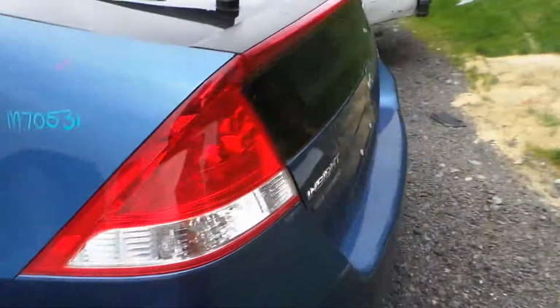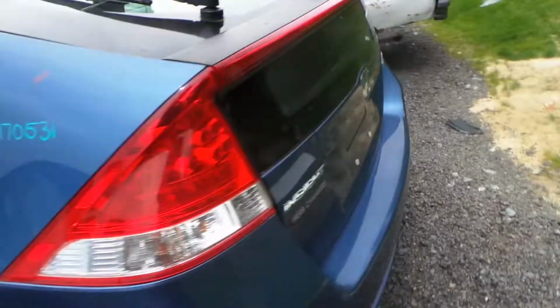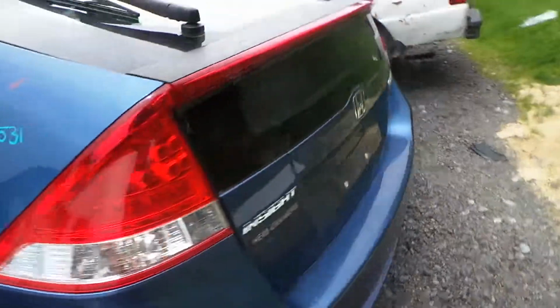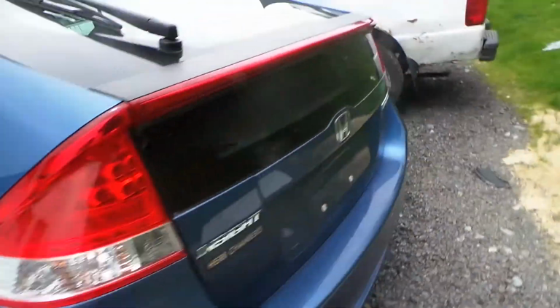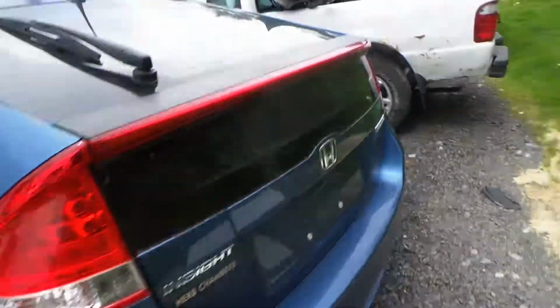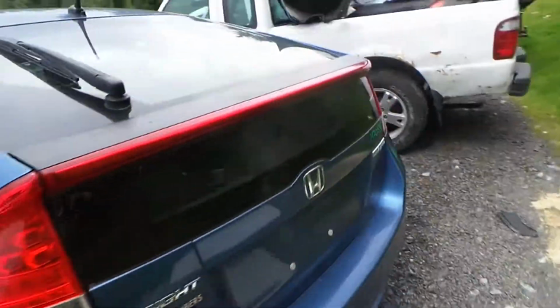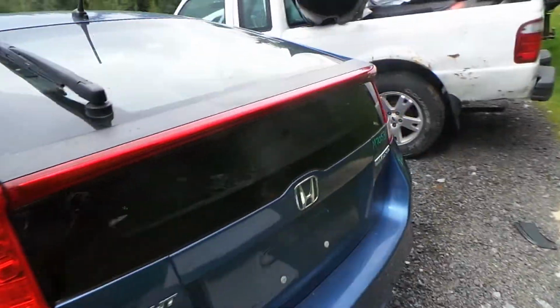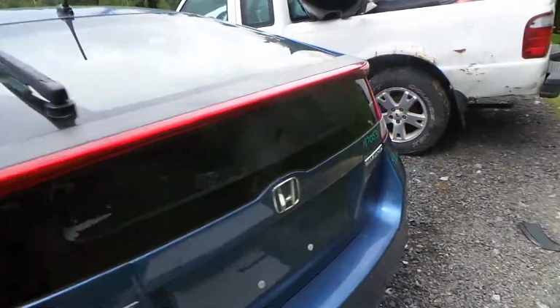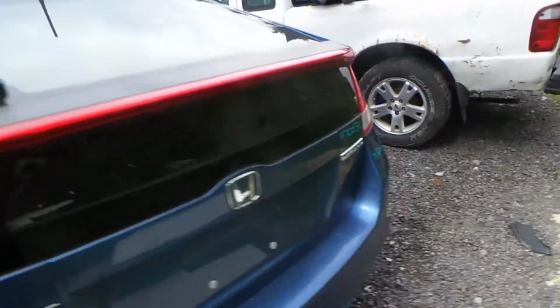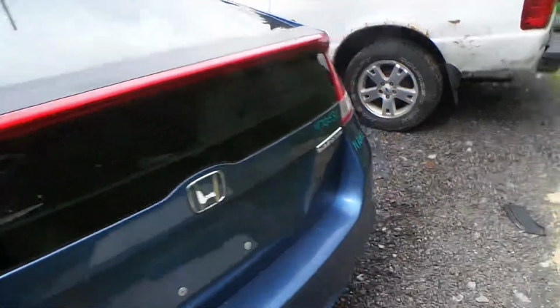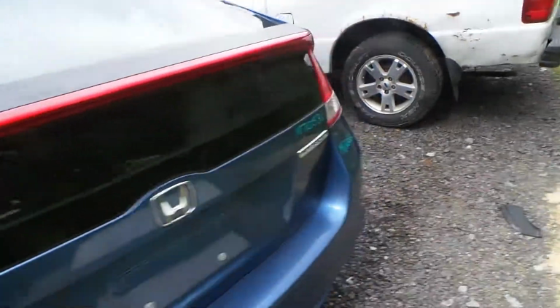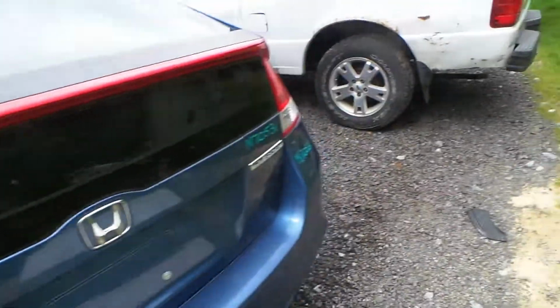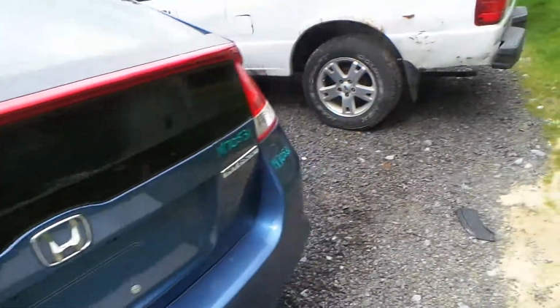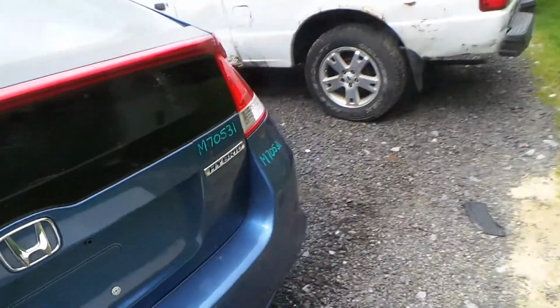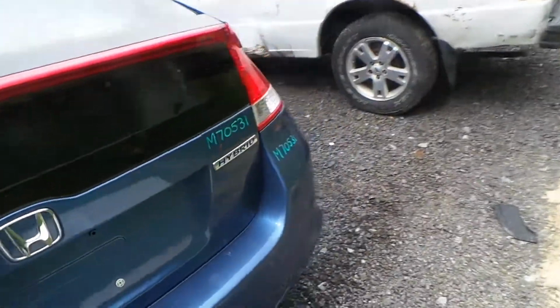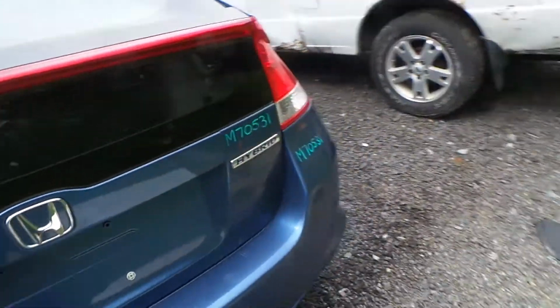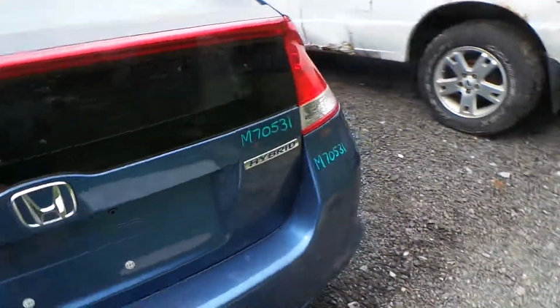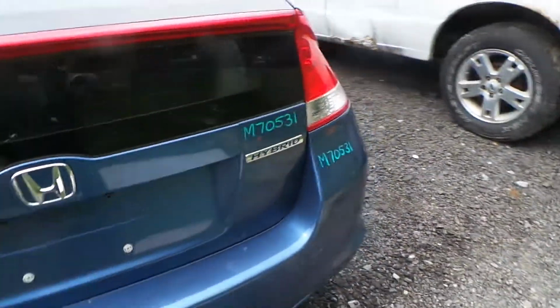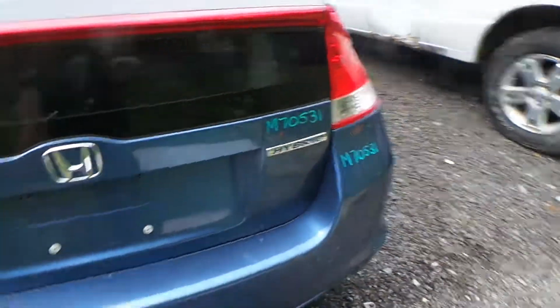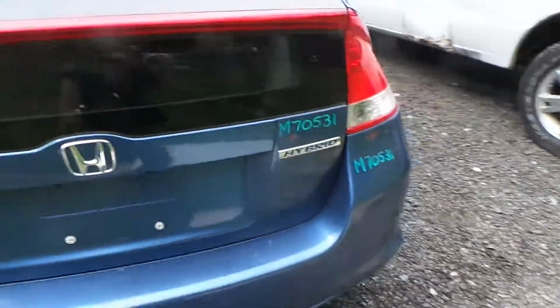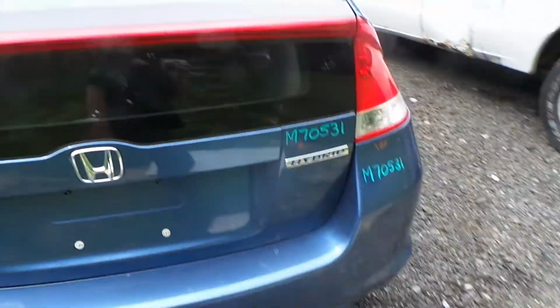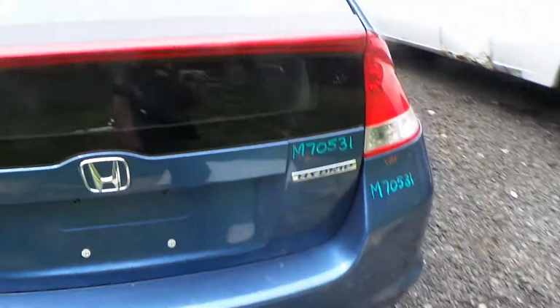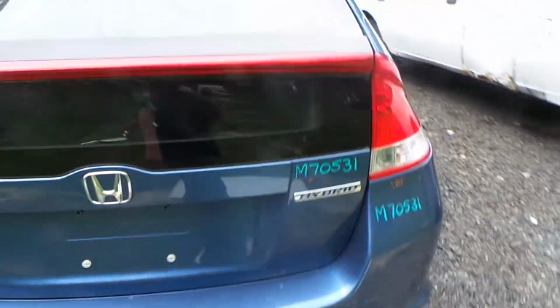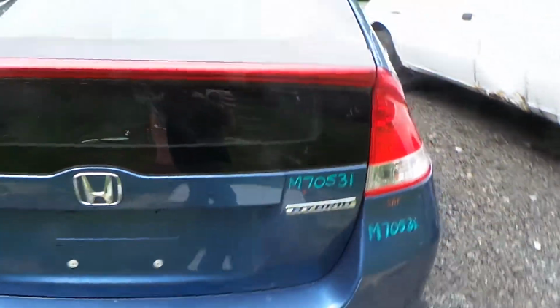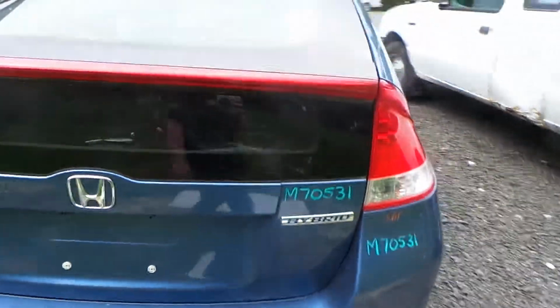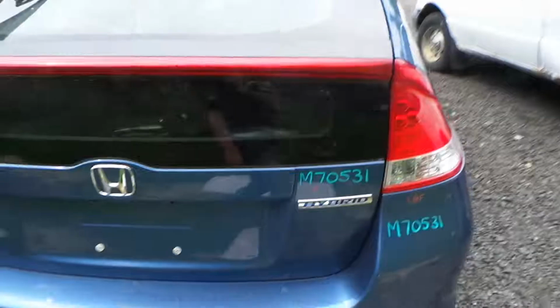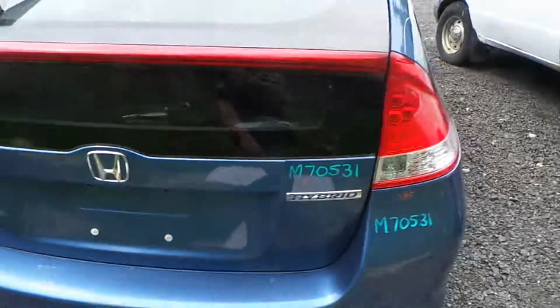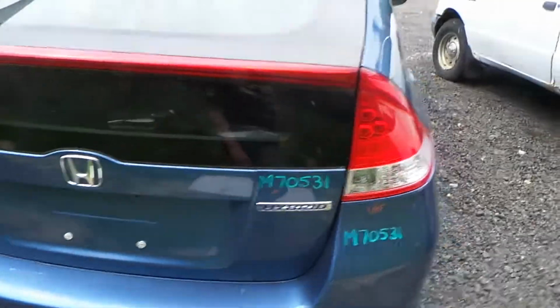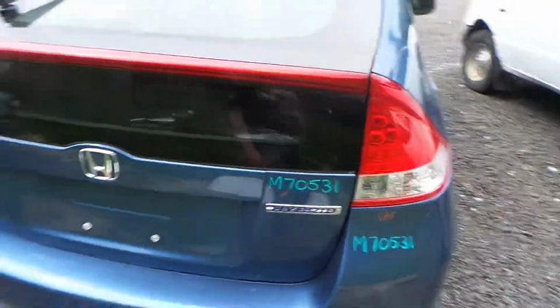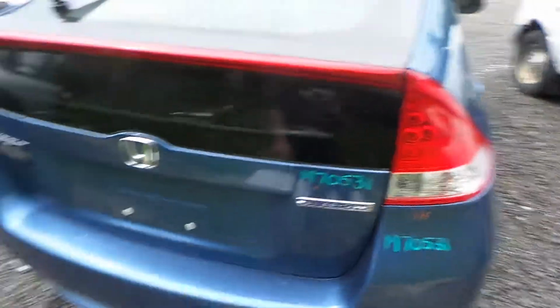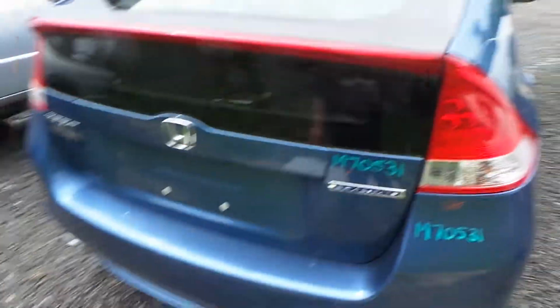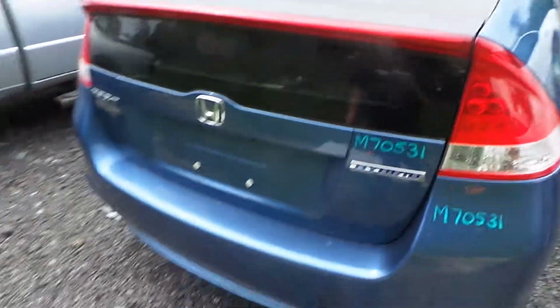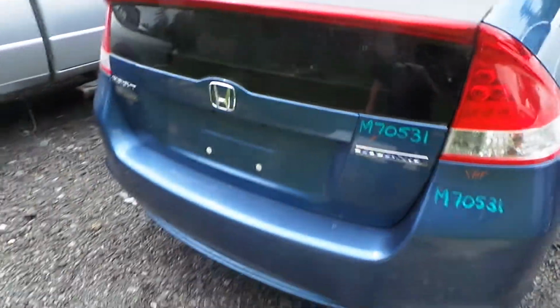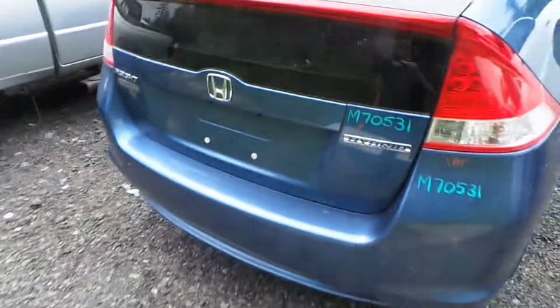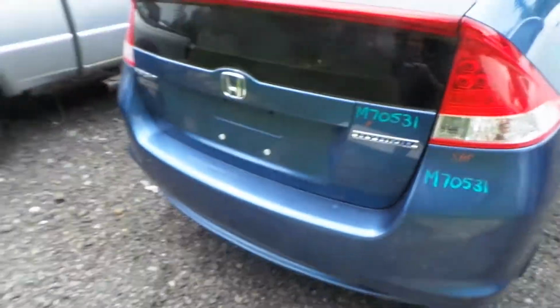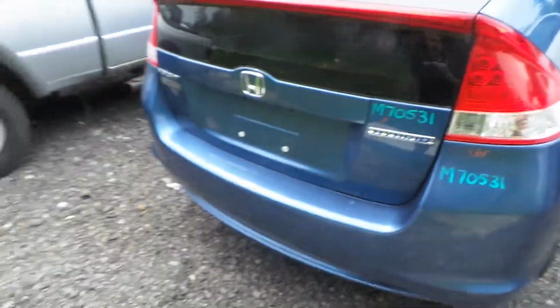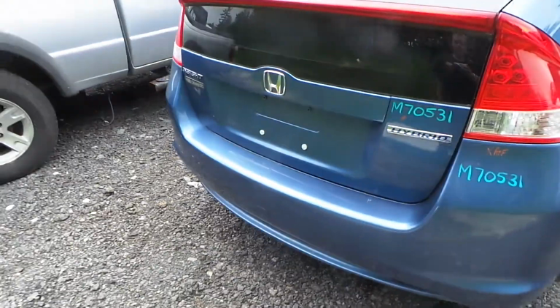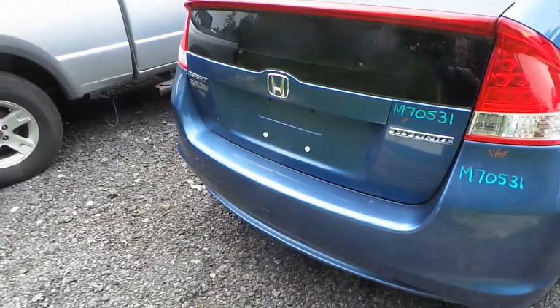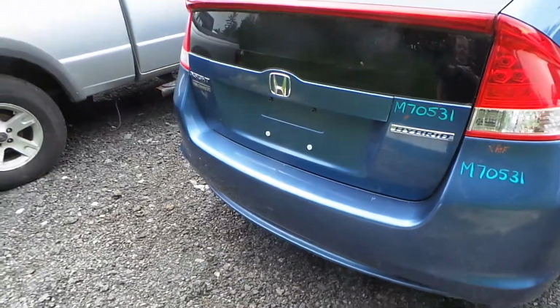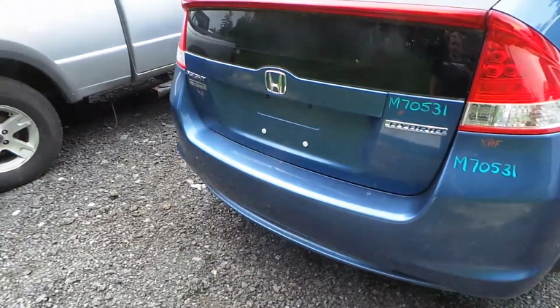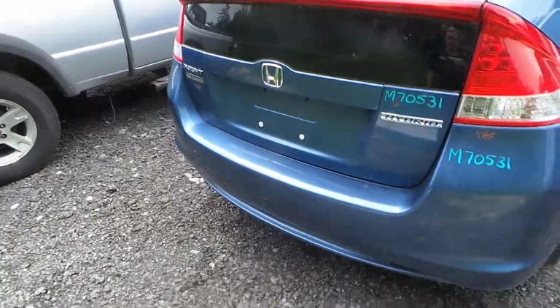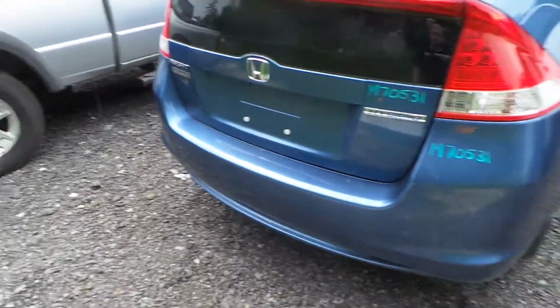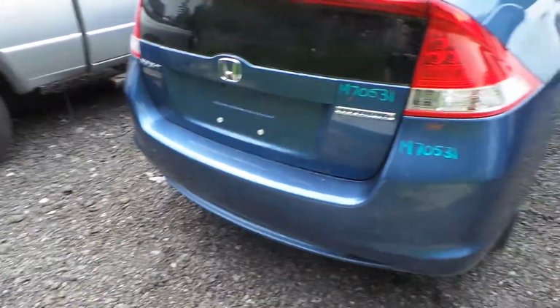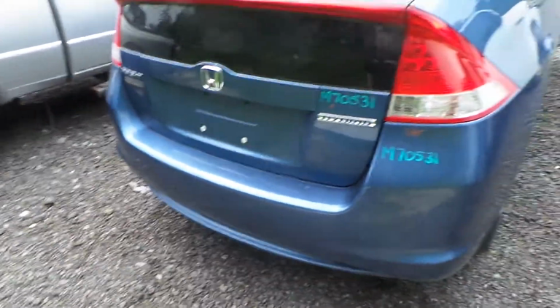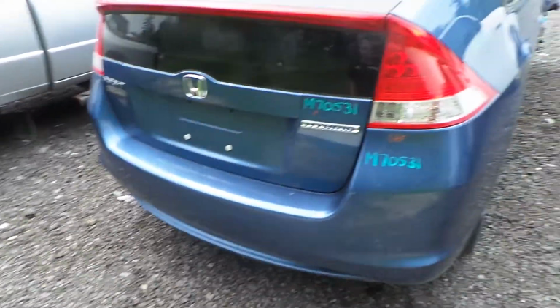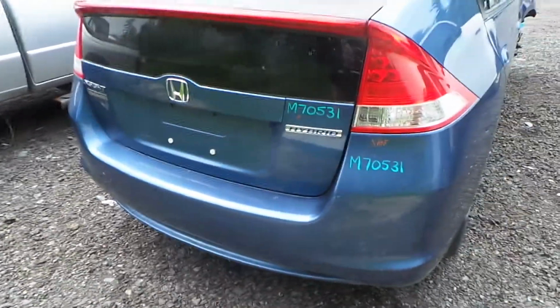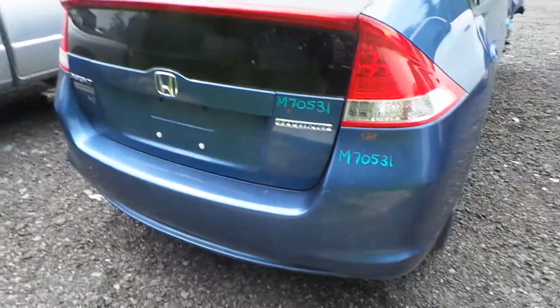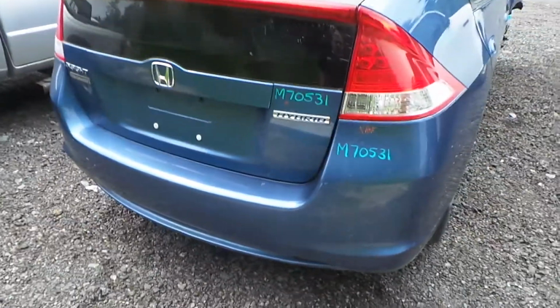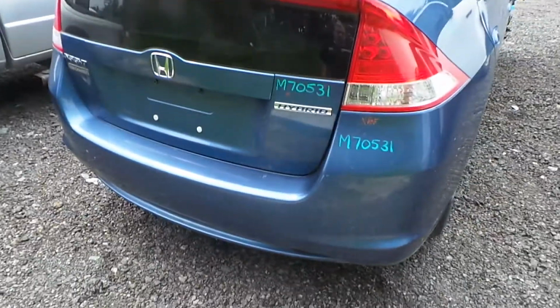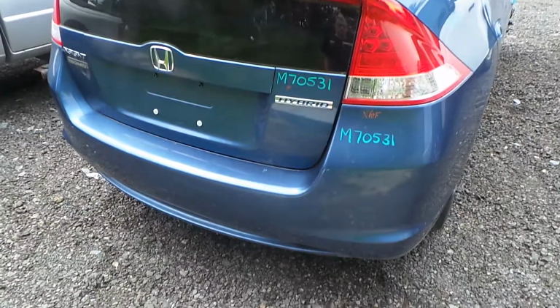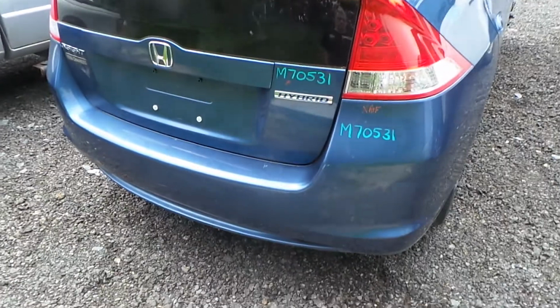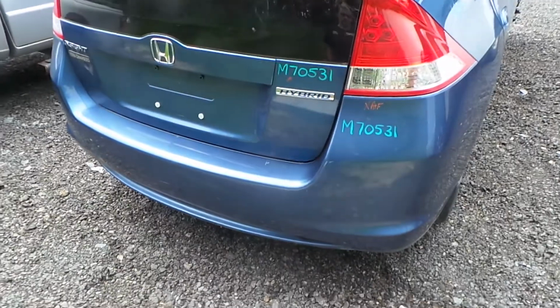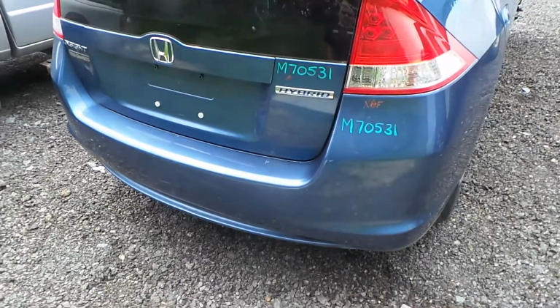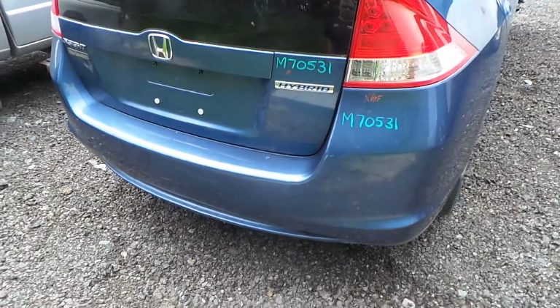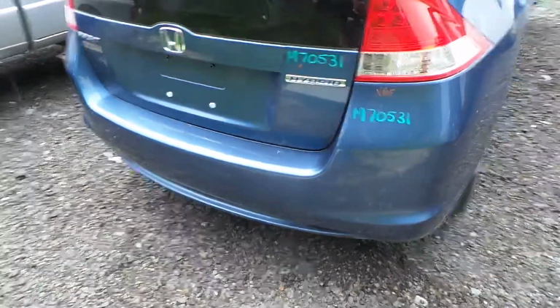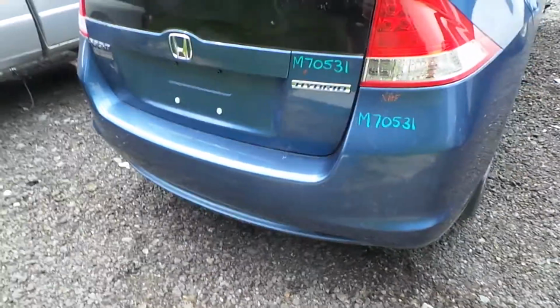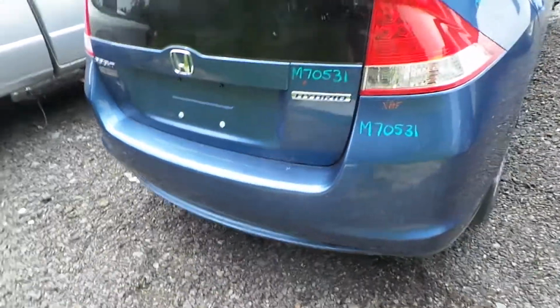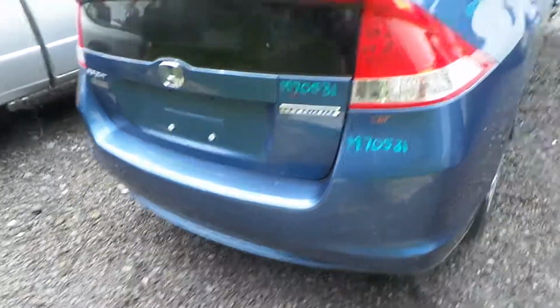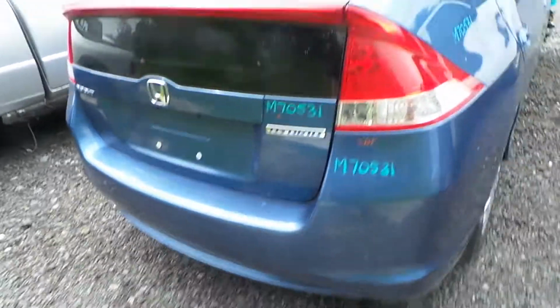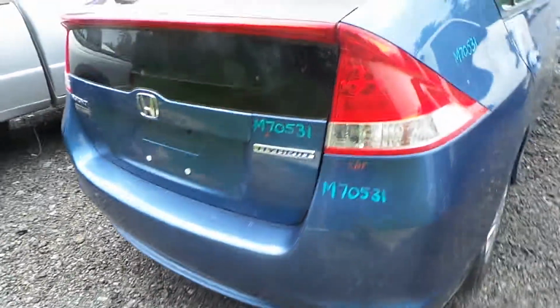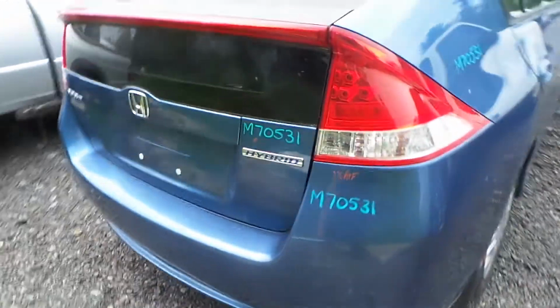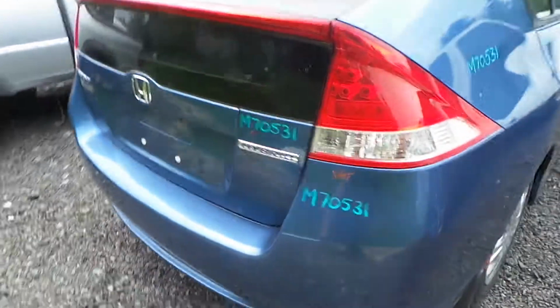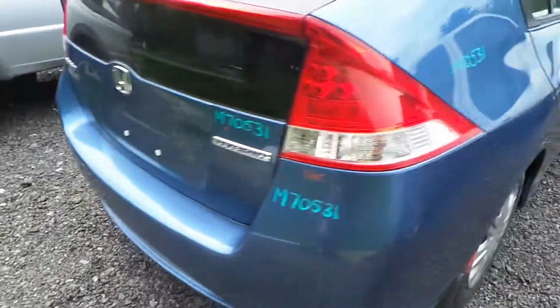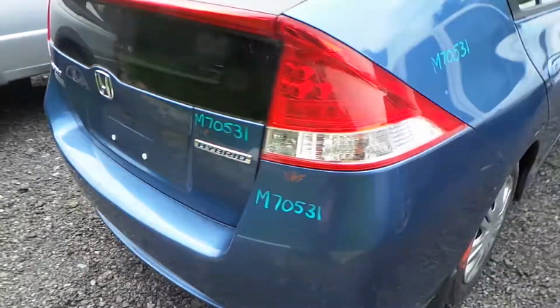Around the back we have two good tail lights and an insurance quality trunk lid that comes with the hinges. The rear bumper is good for rebar and foam.